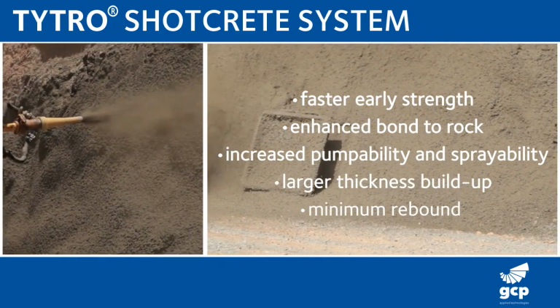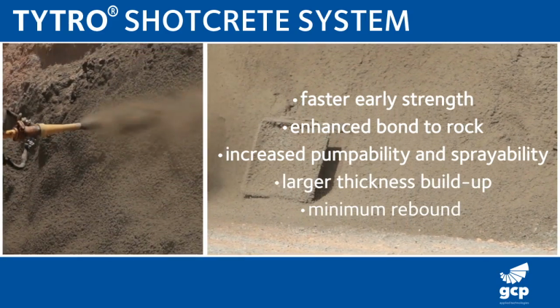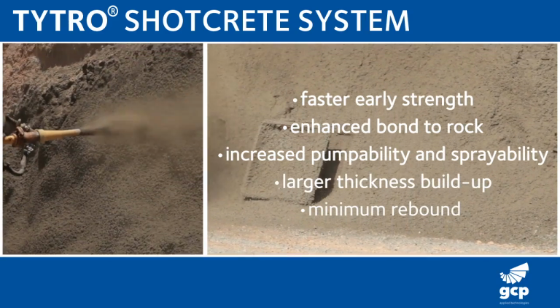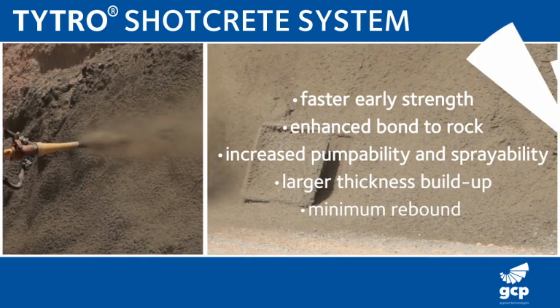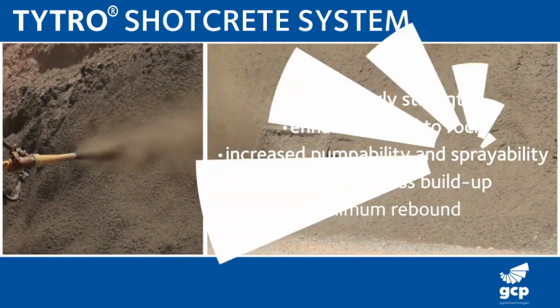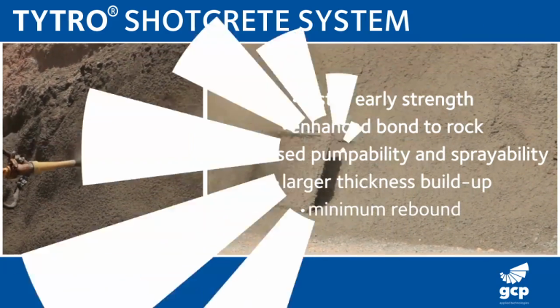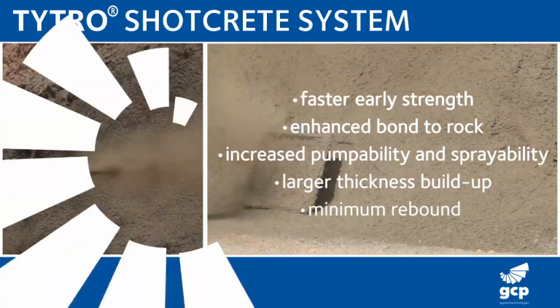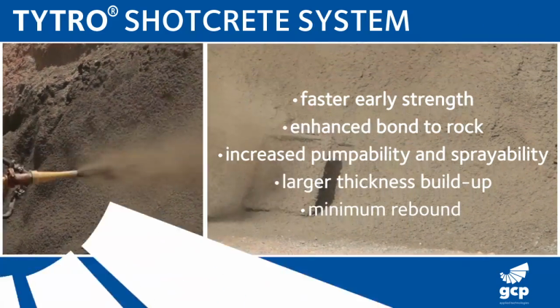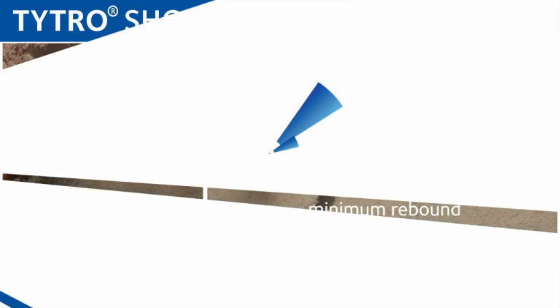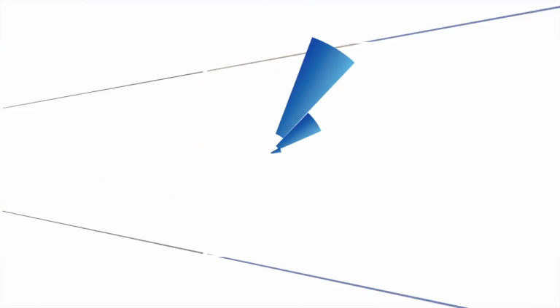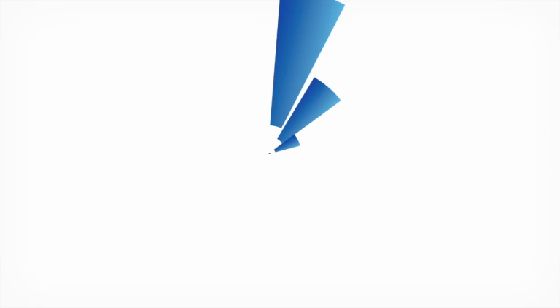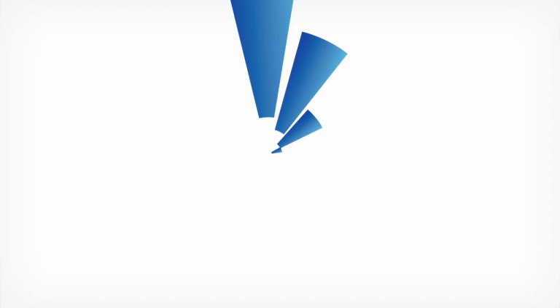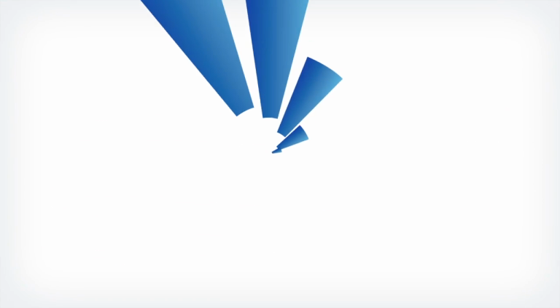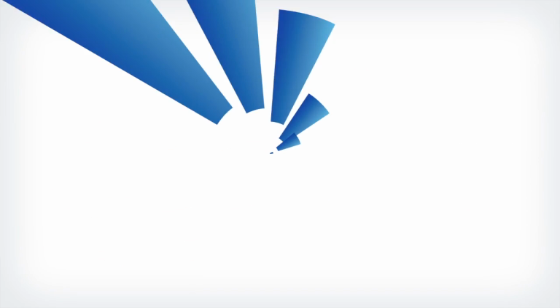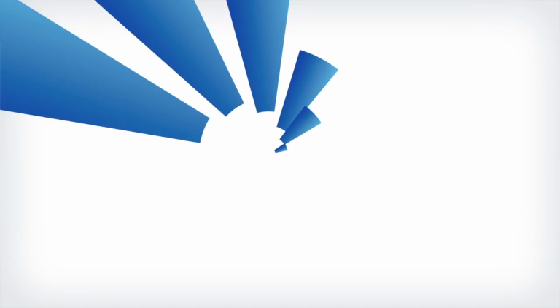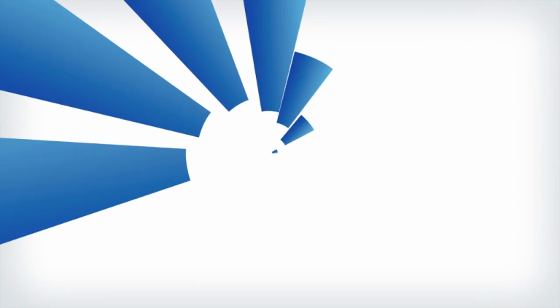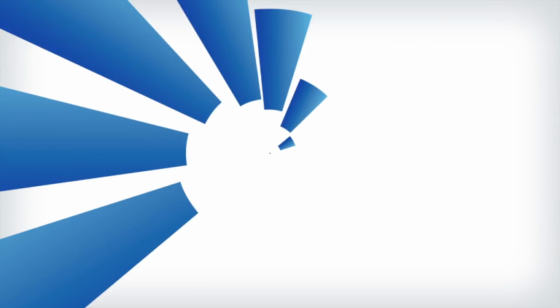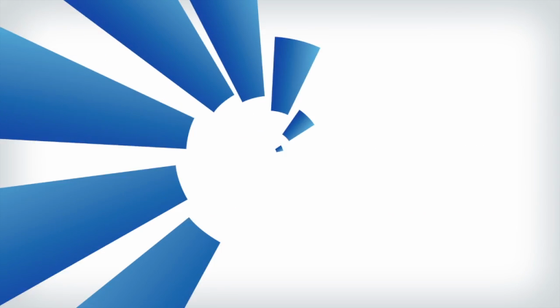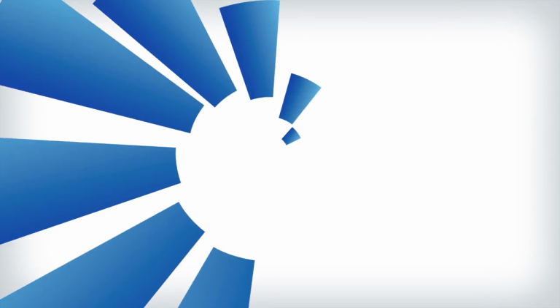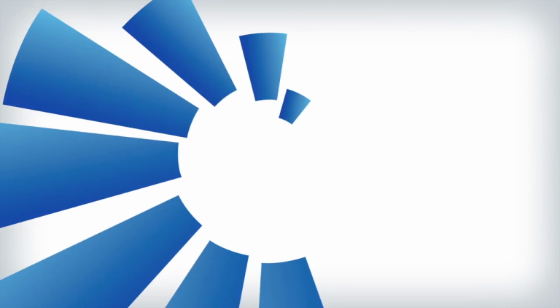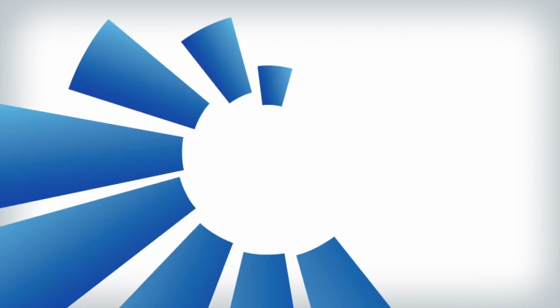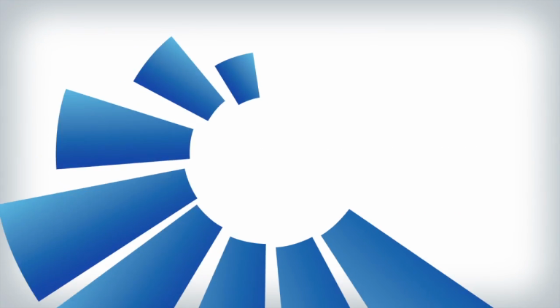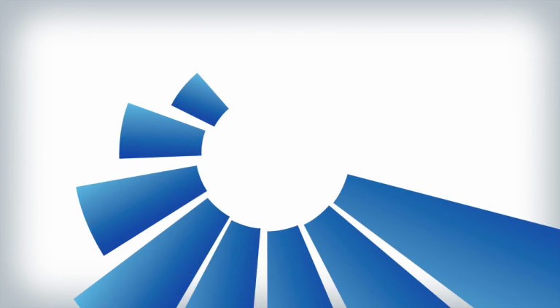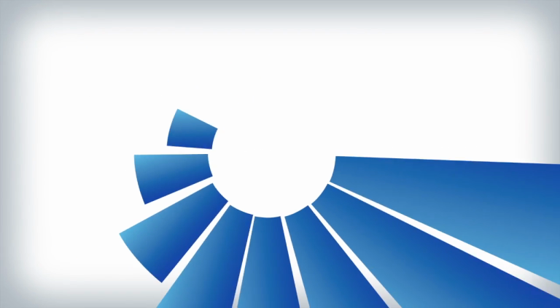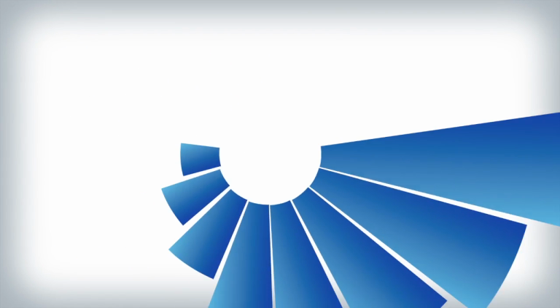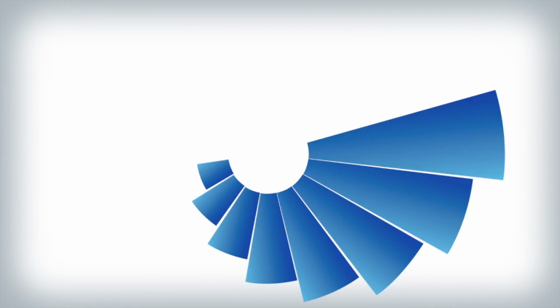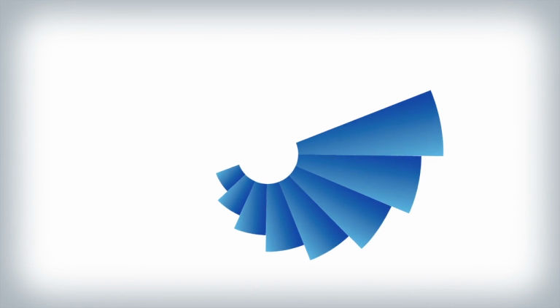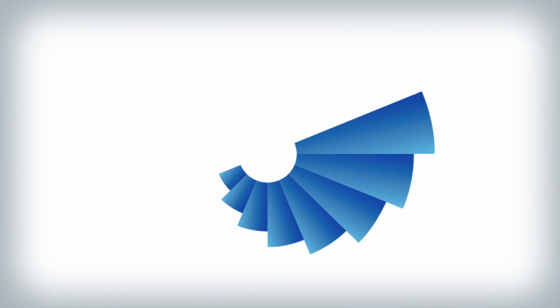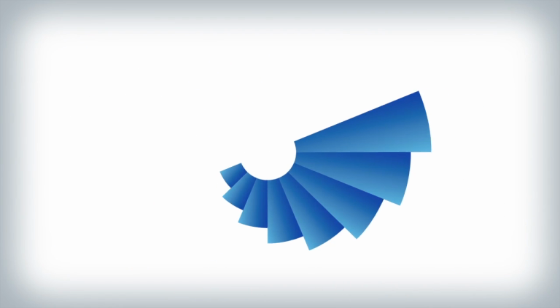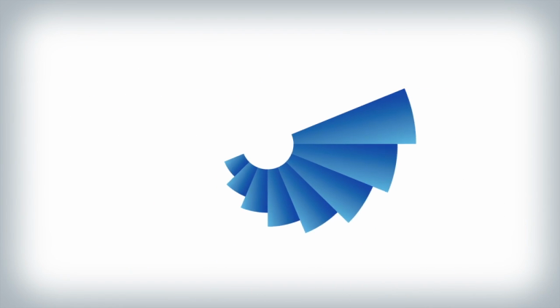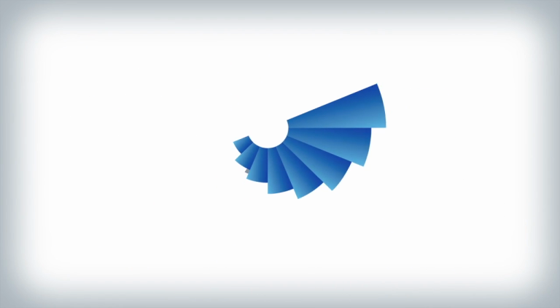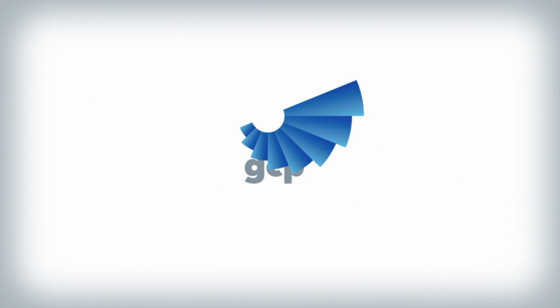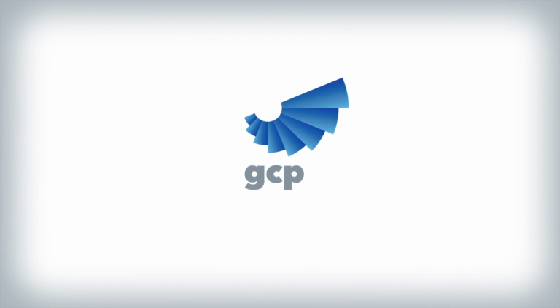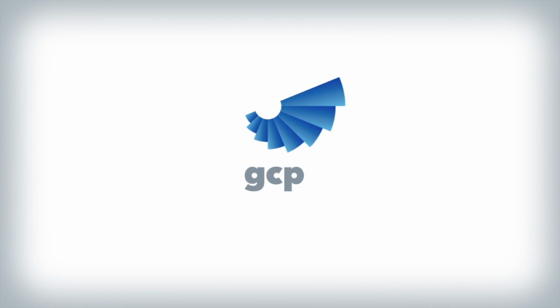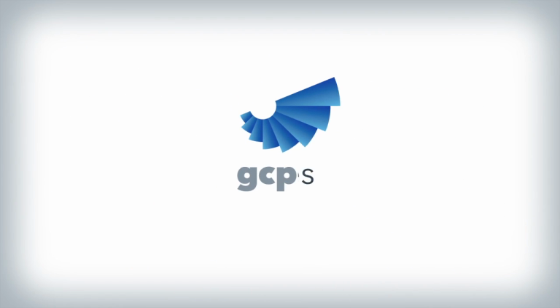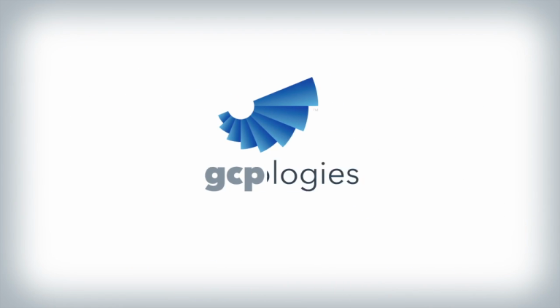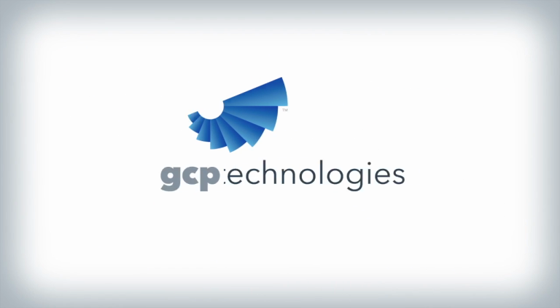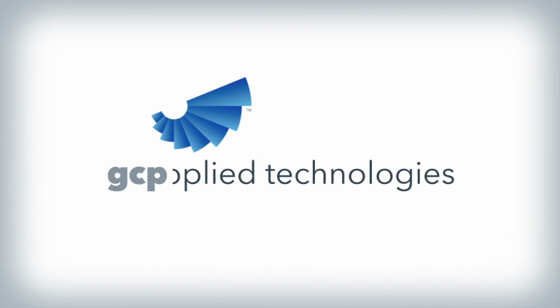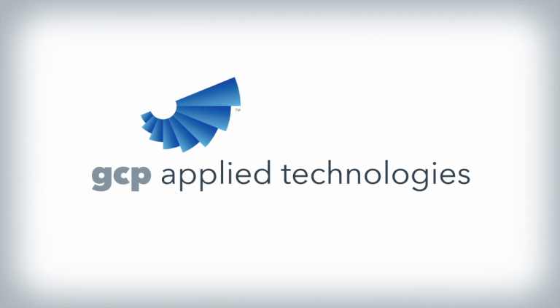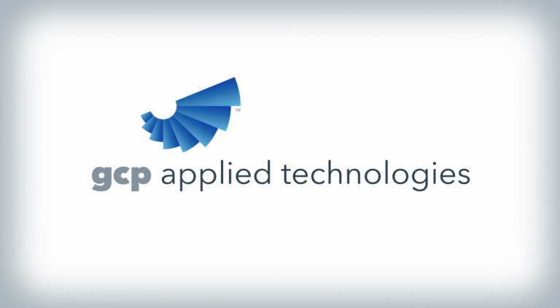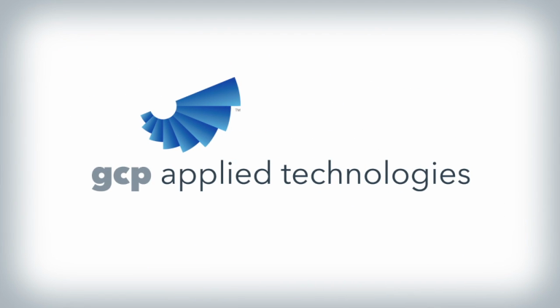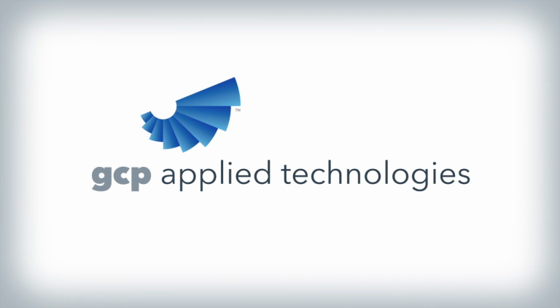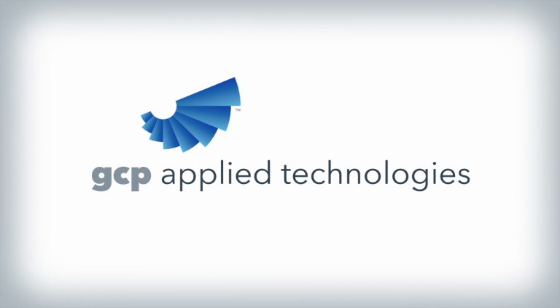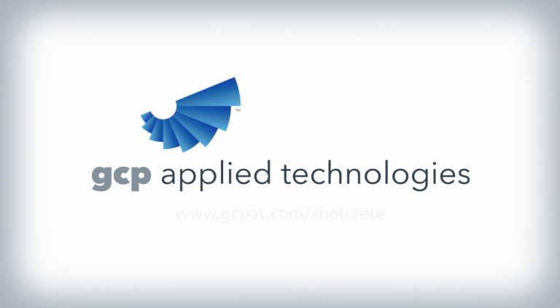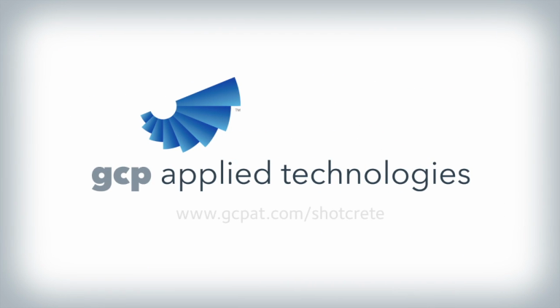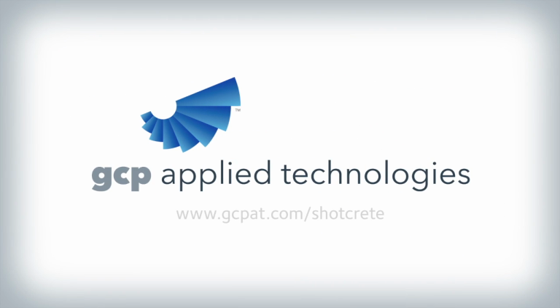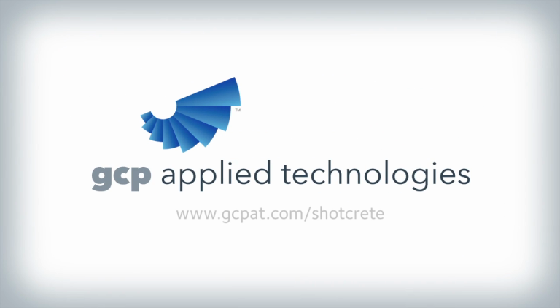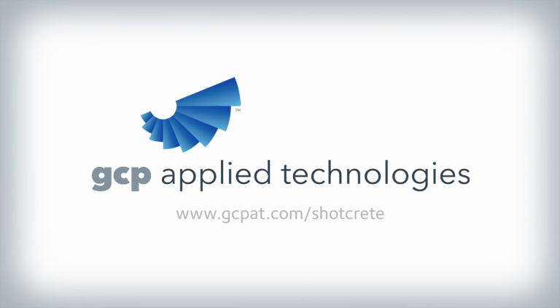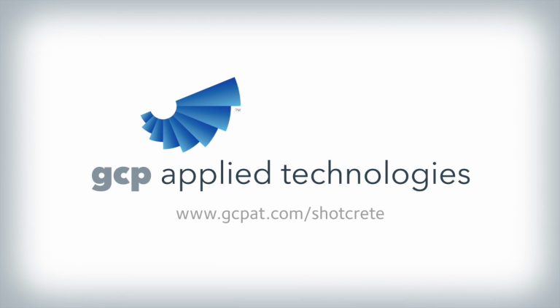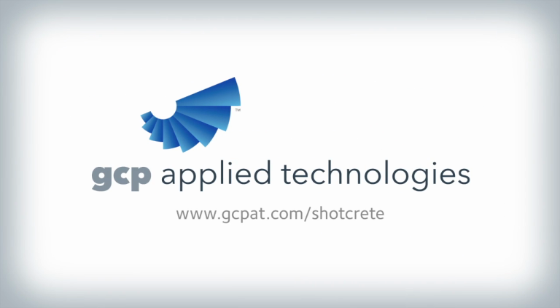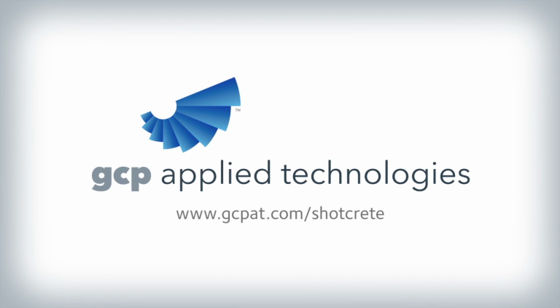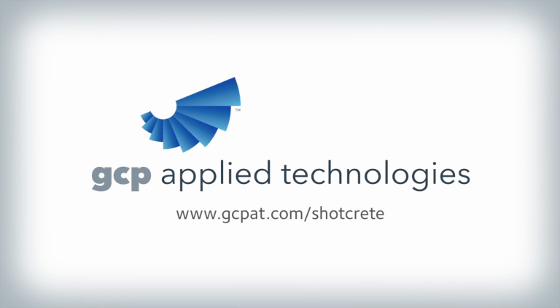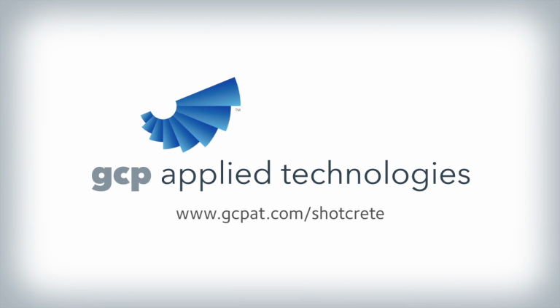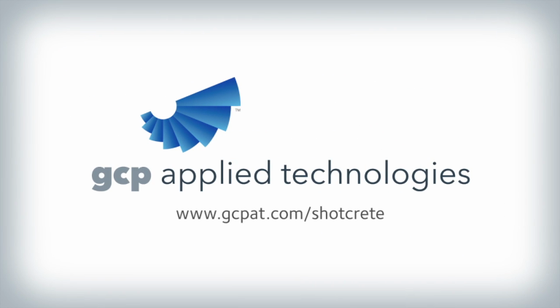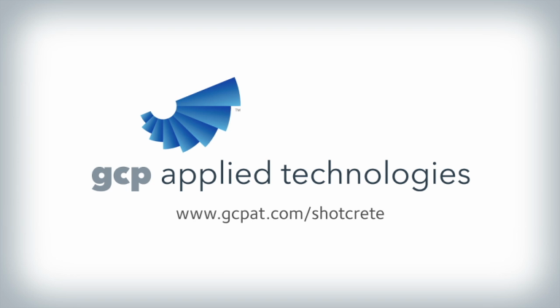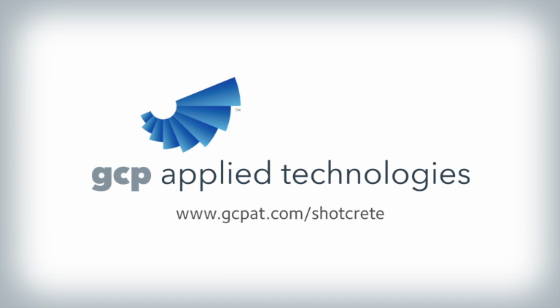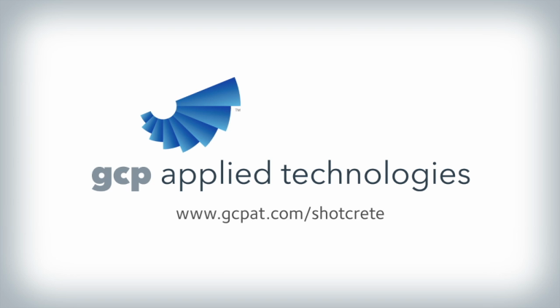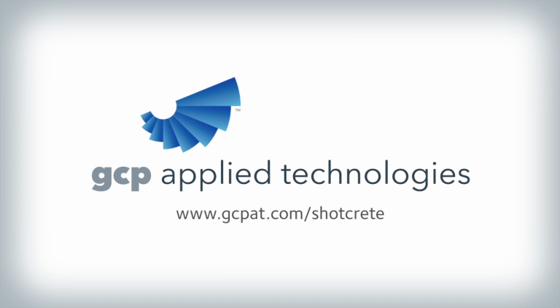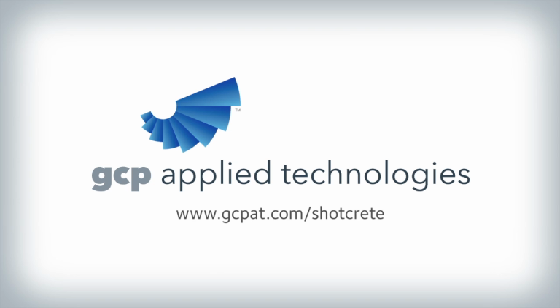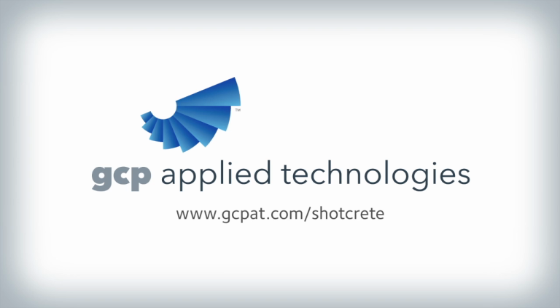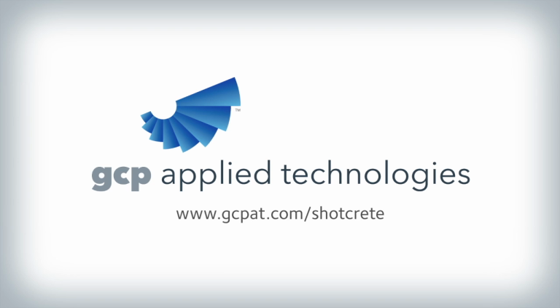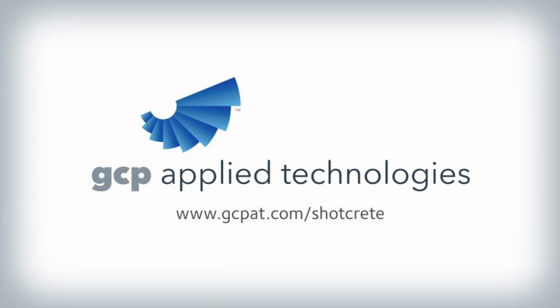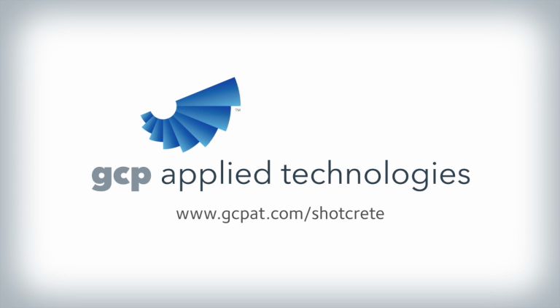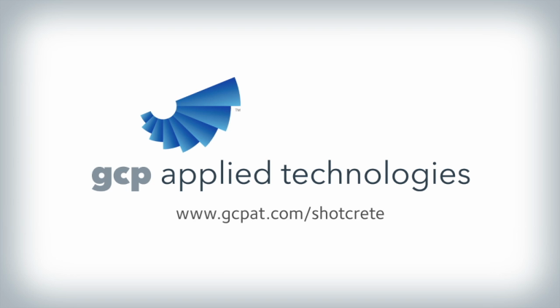For more information, visit www.gcpat.com/shotcrete.